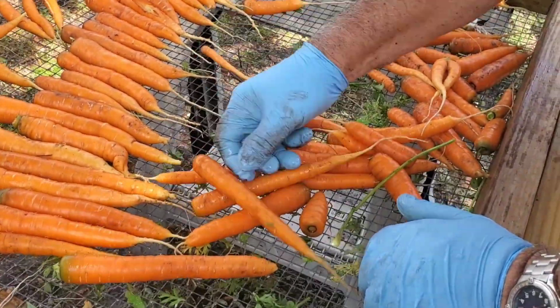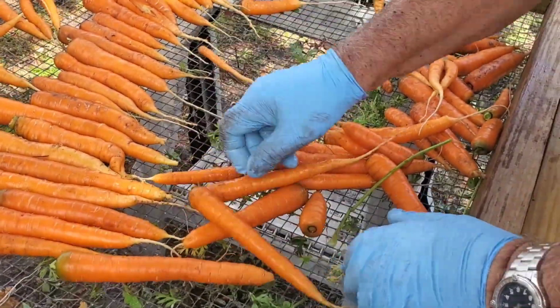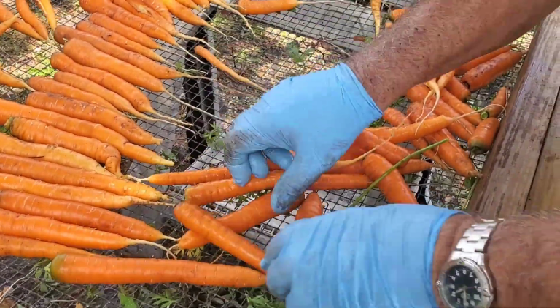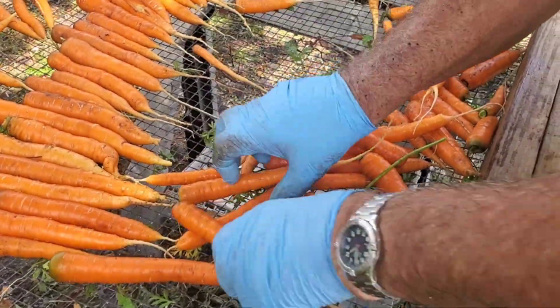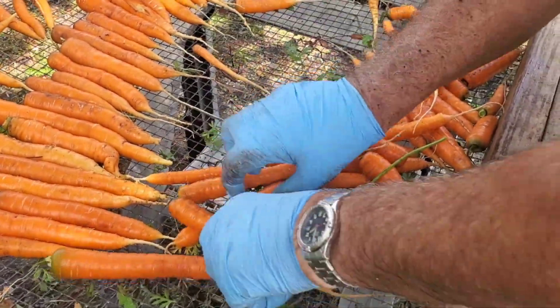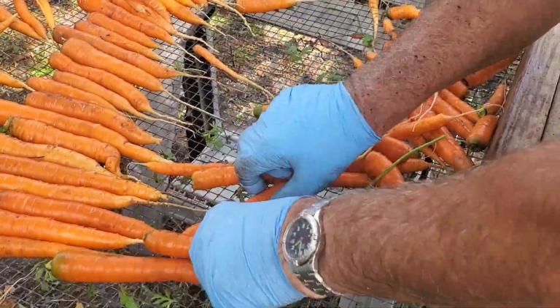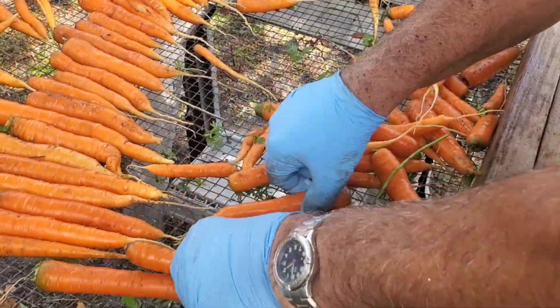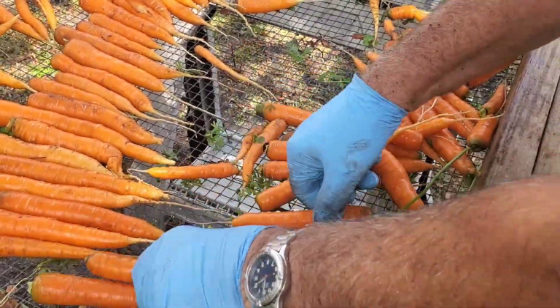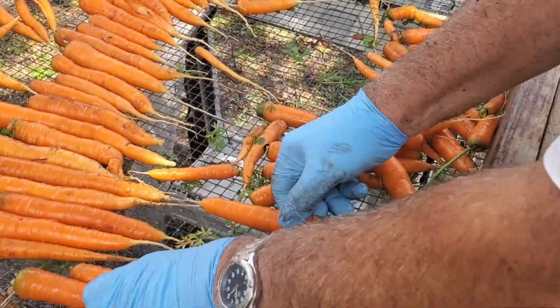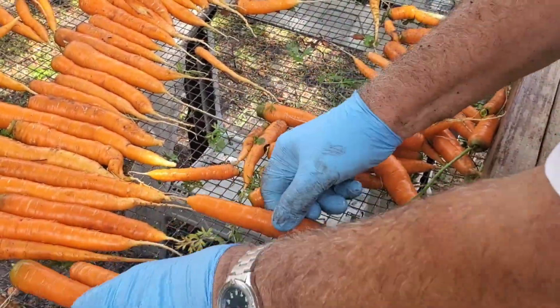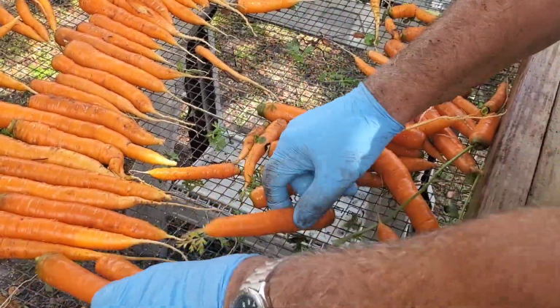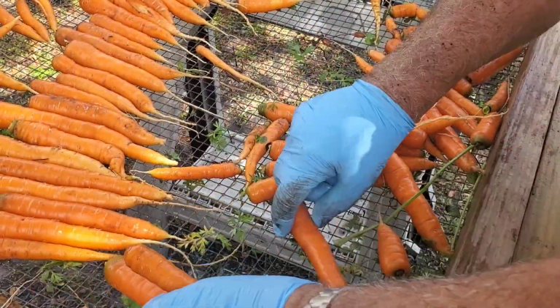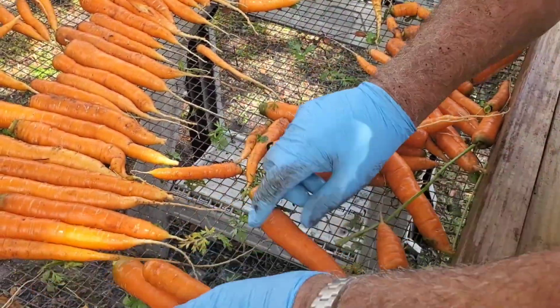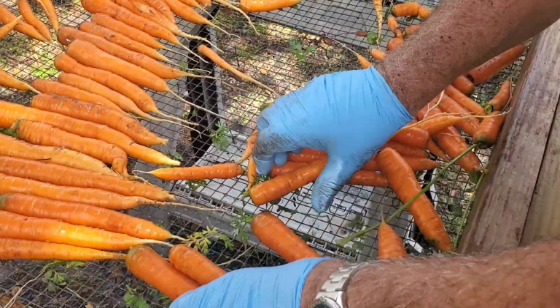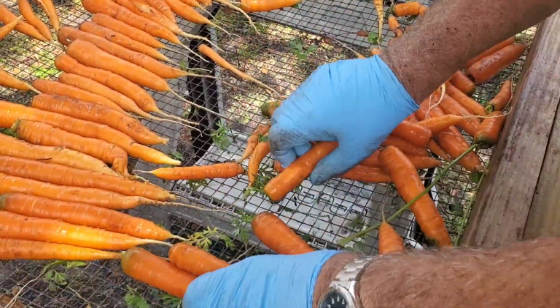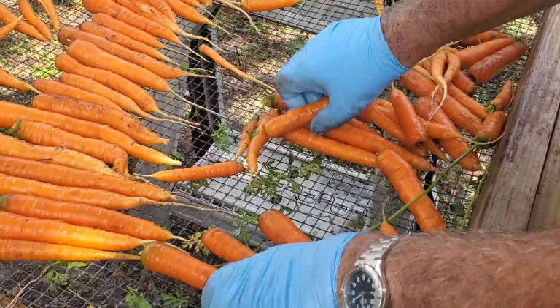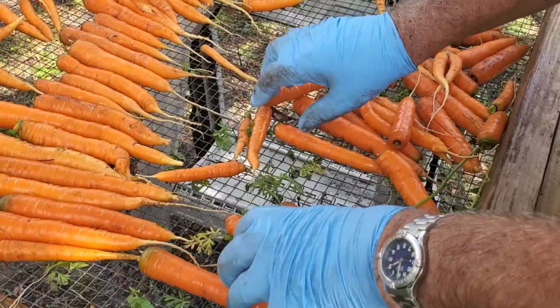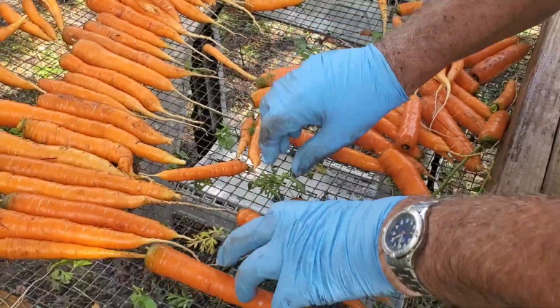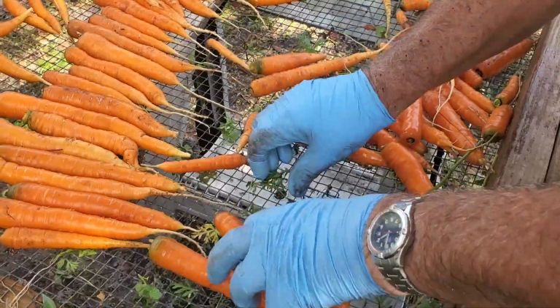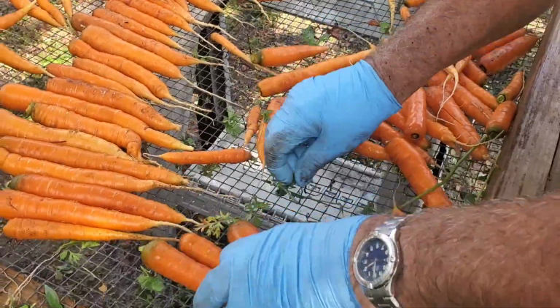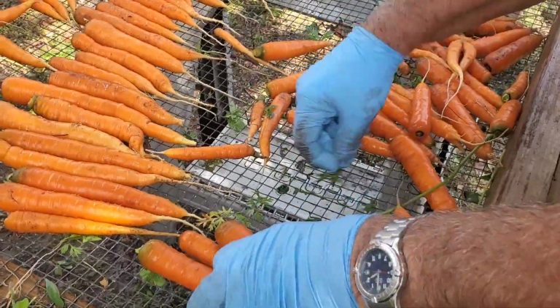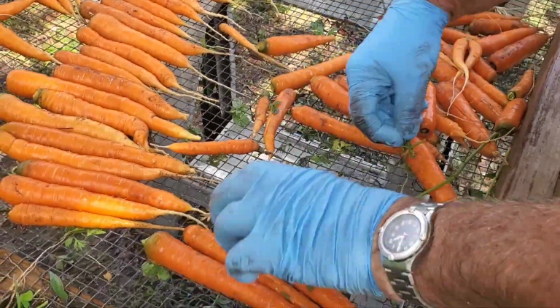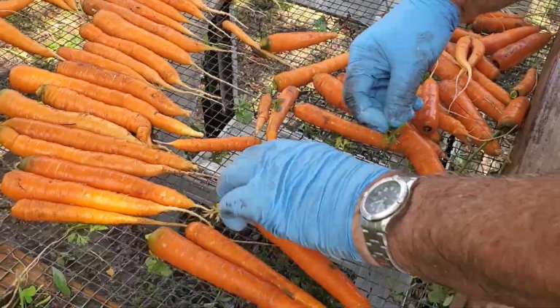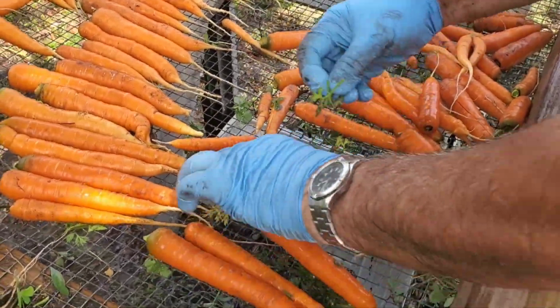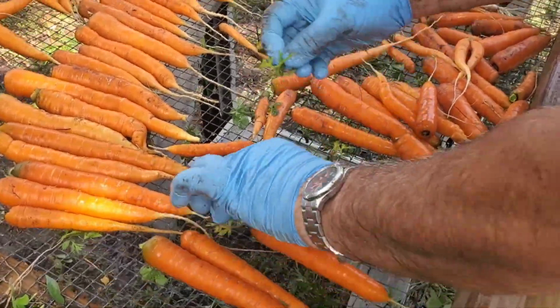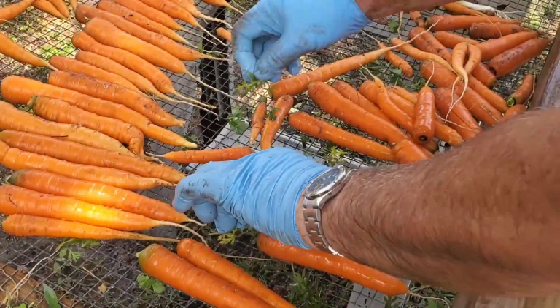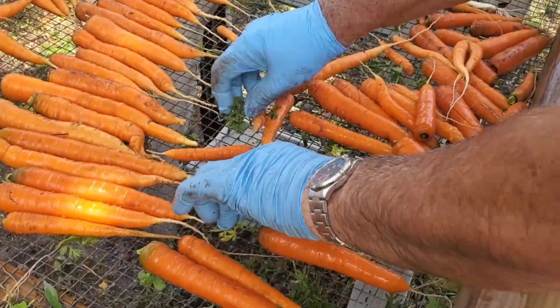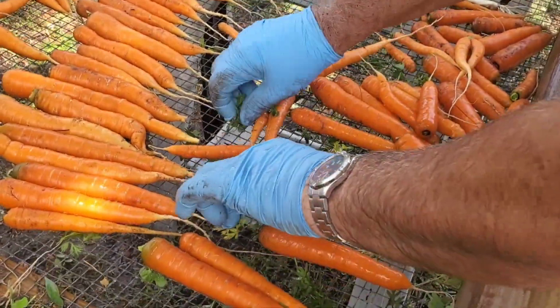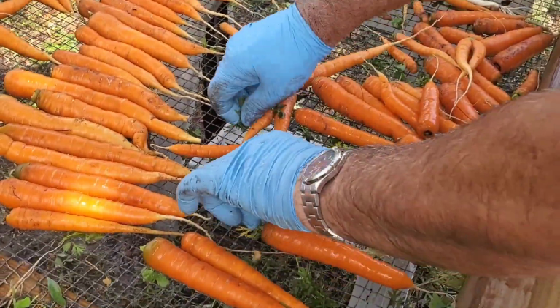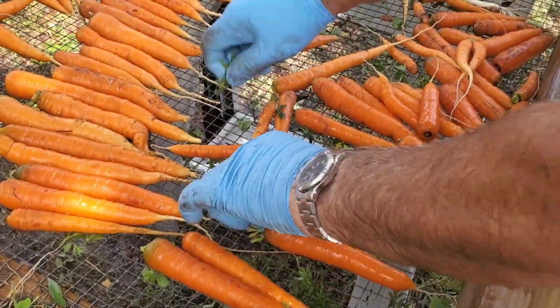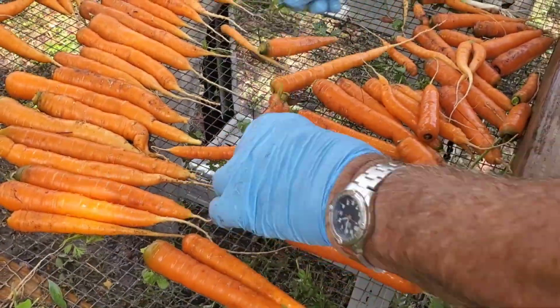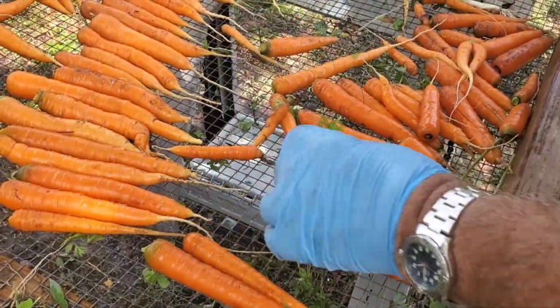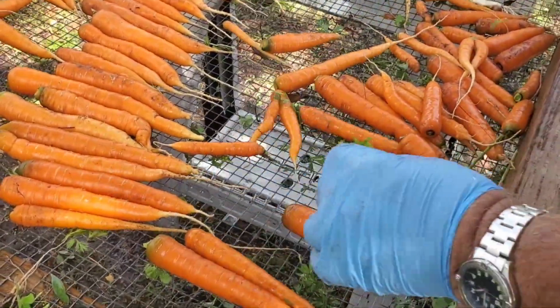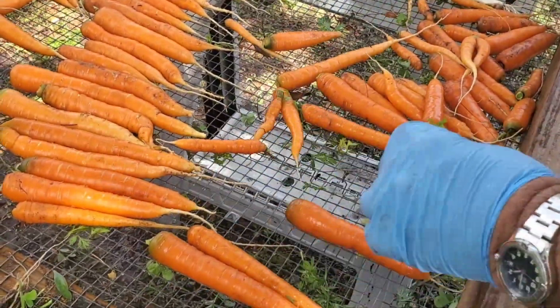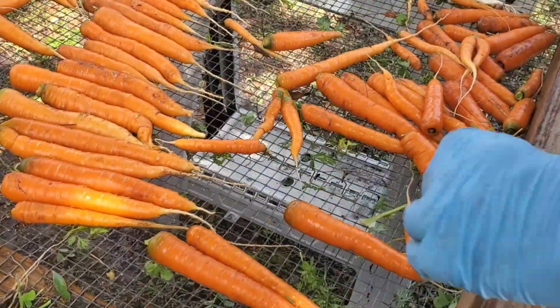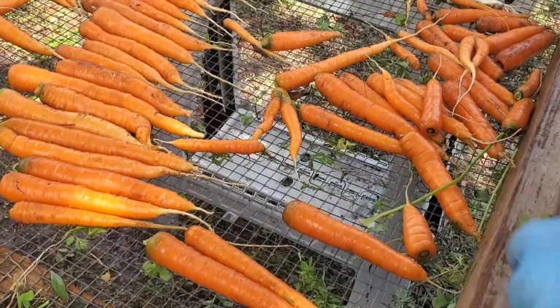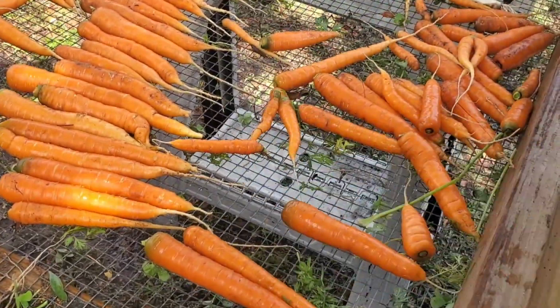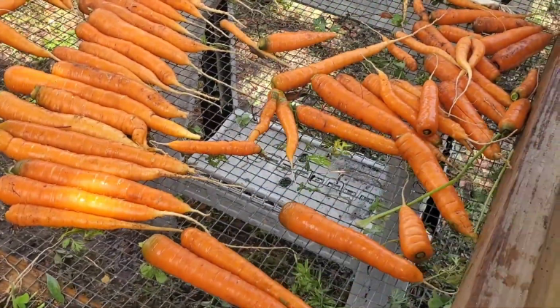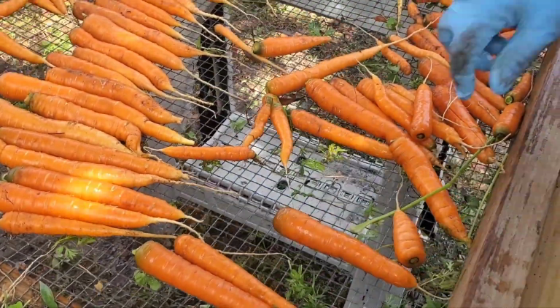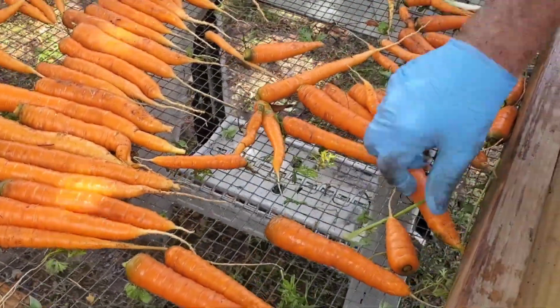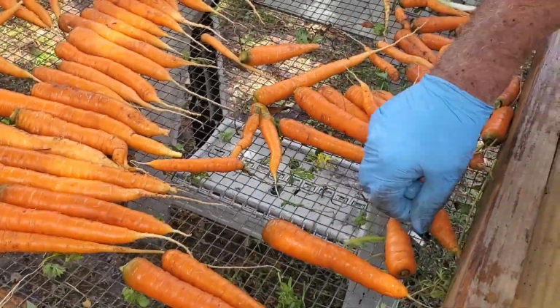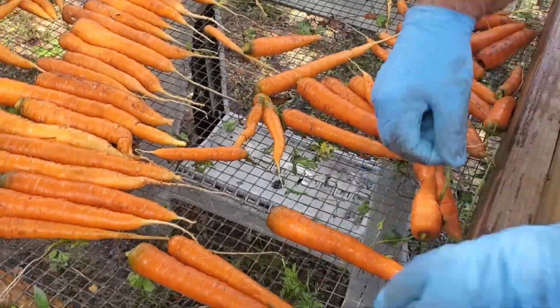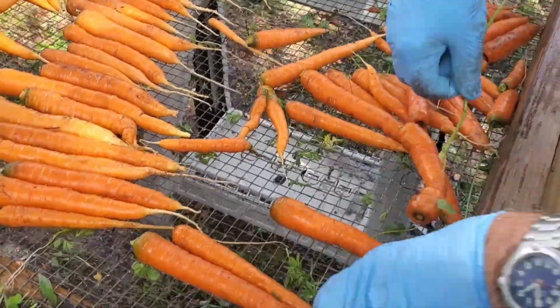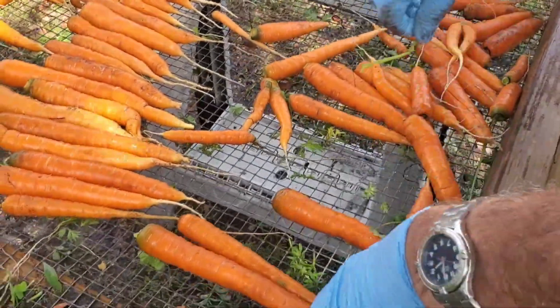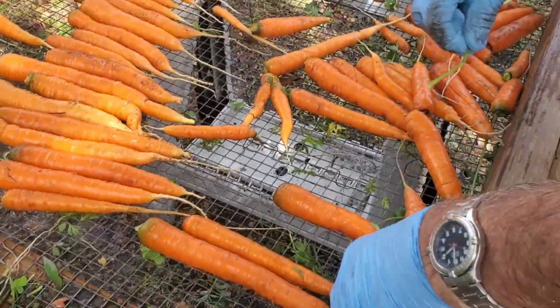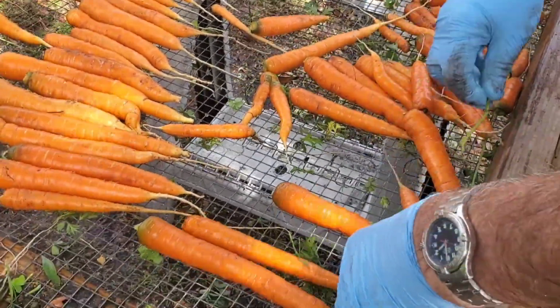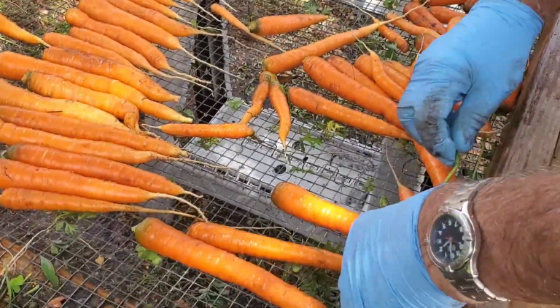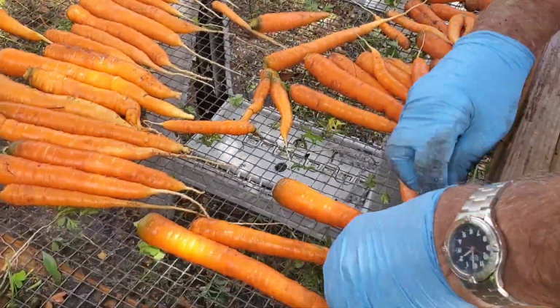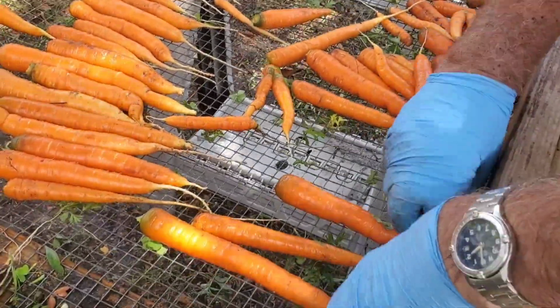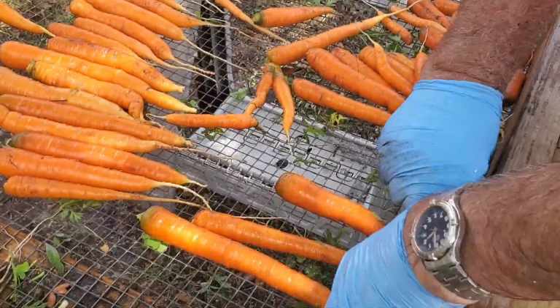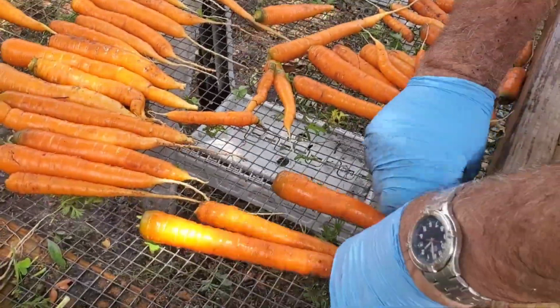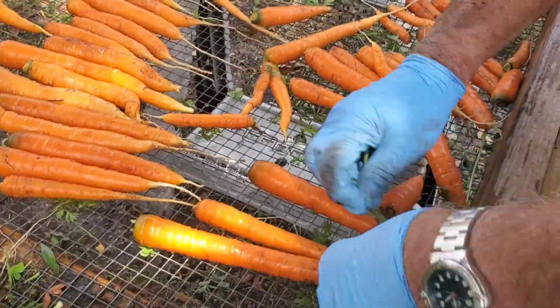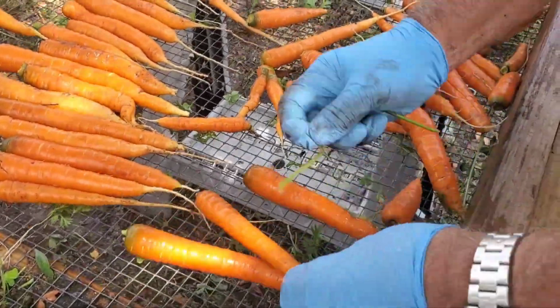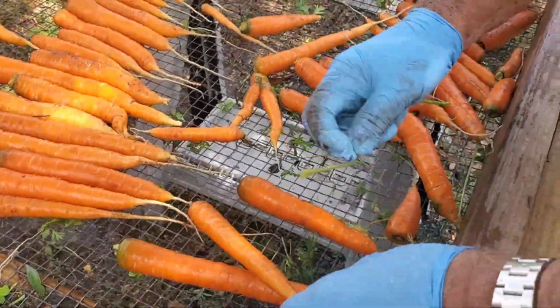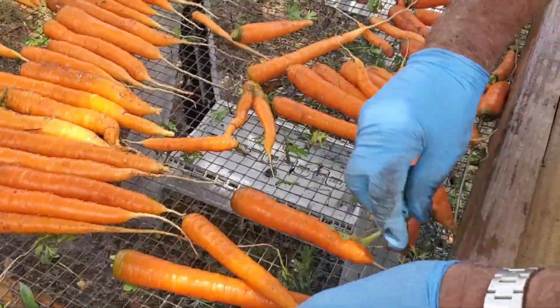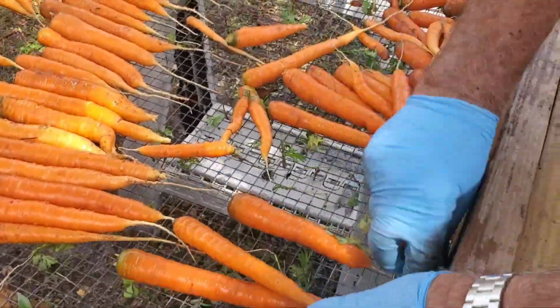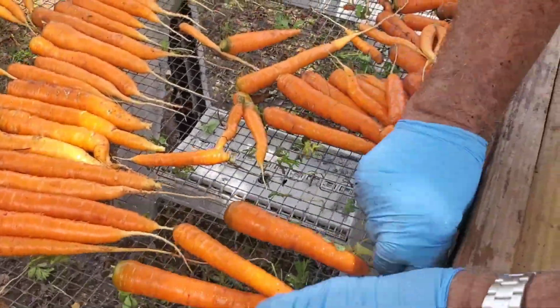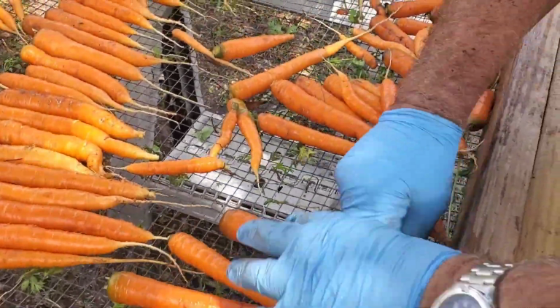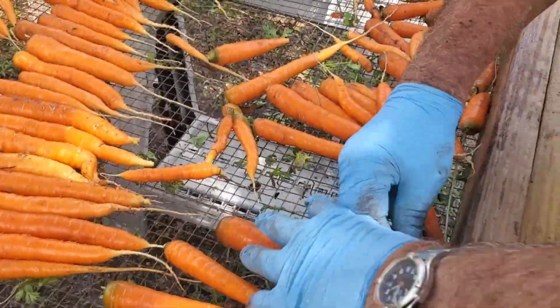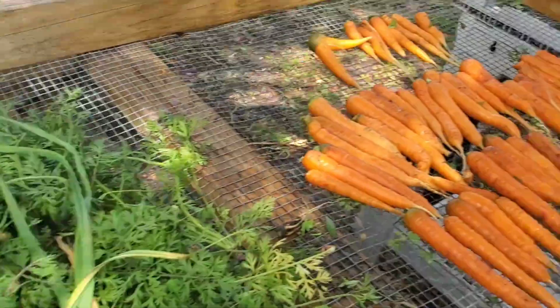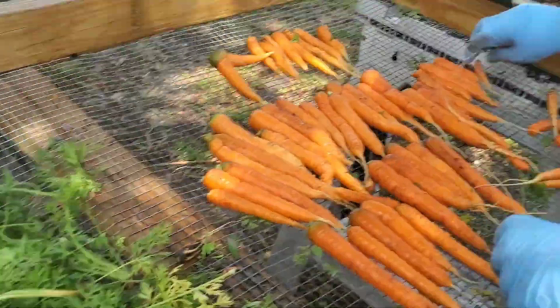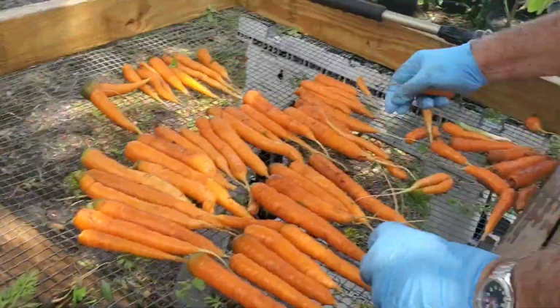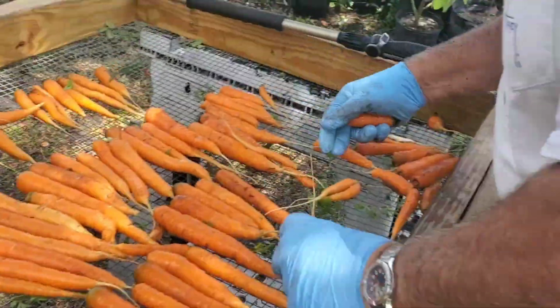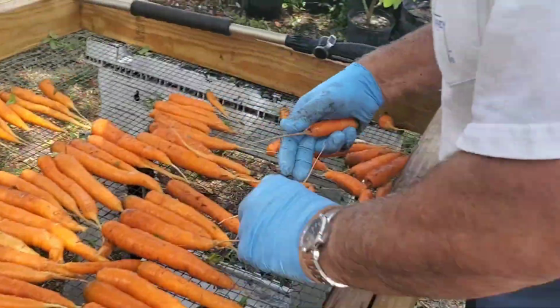So Kurt has separated the carrots from the greens. Now some people eat the greens — we haven't tried it yet, it's on my list of things to do.